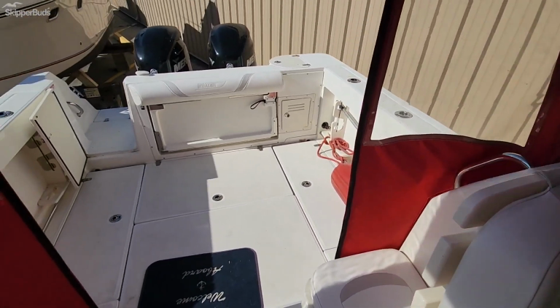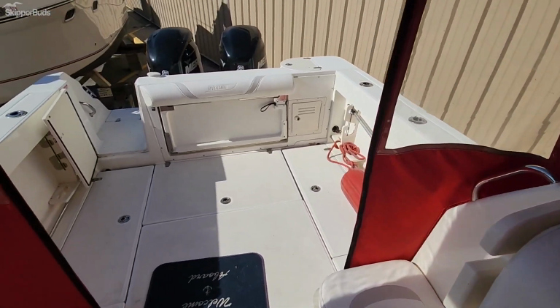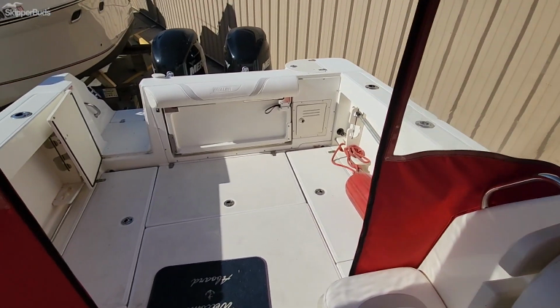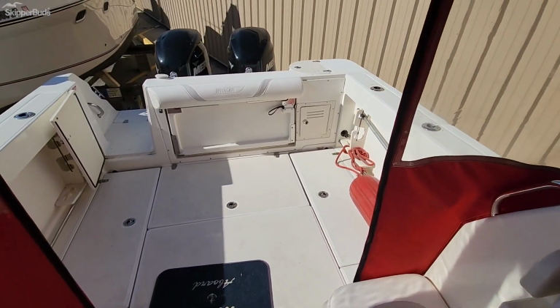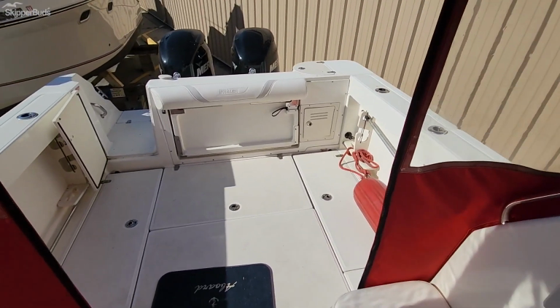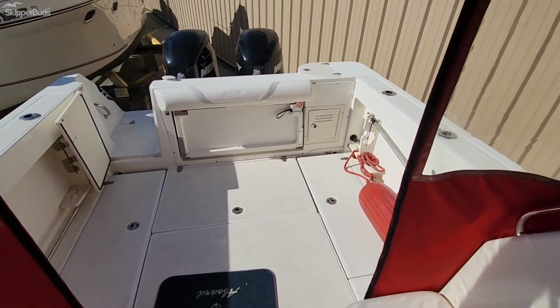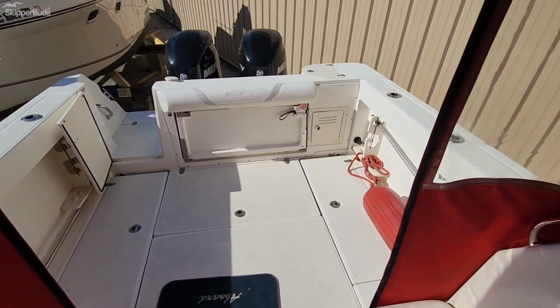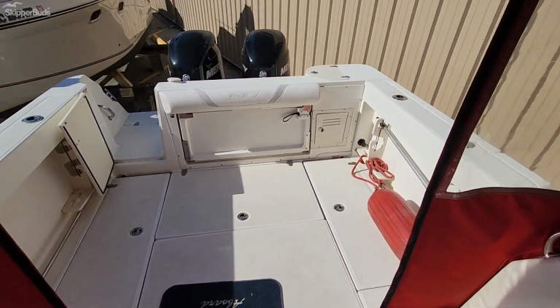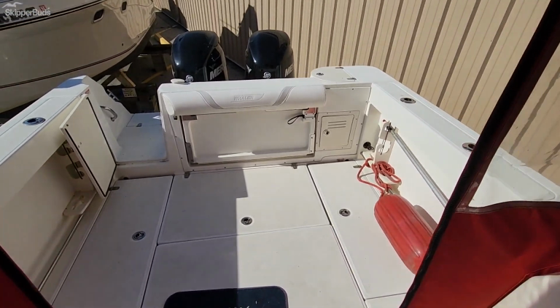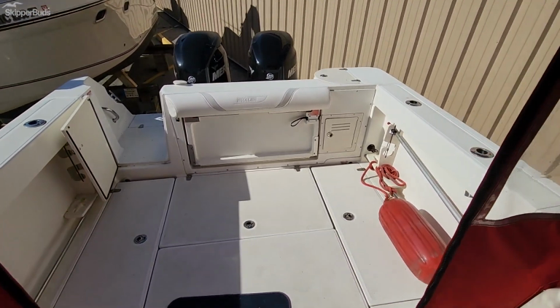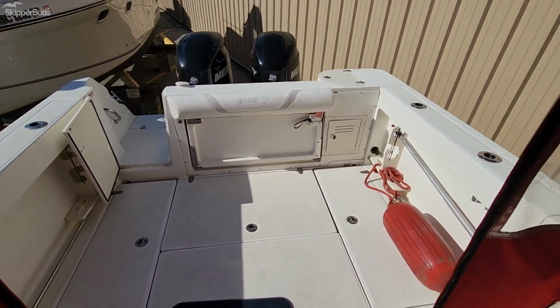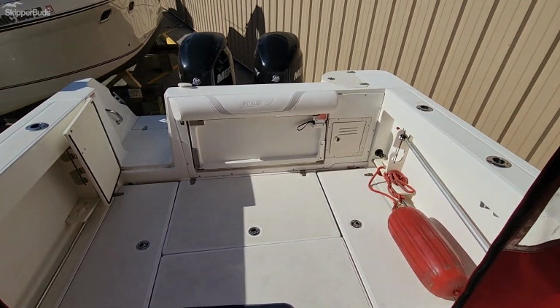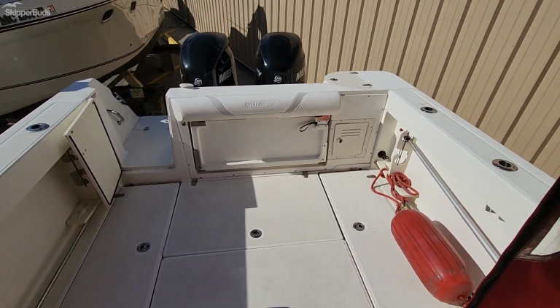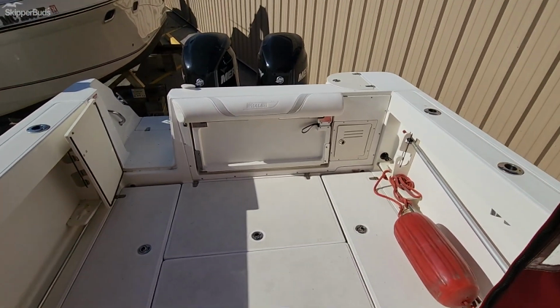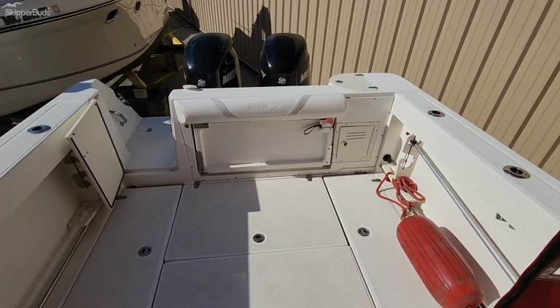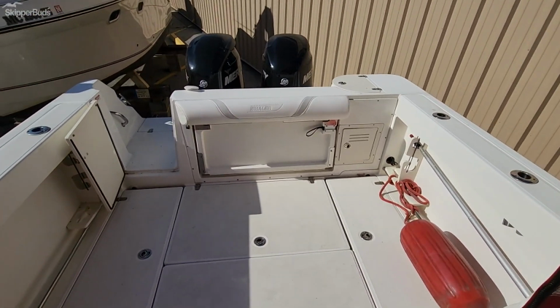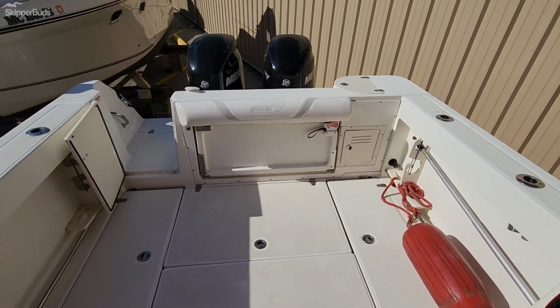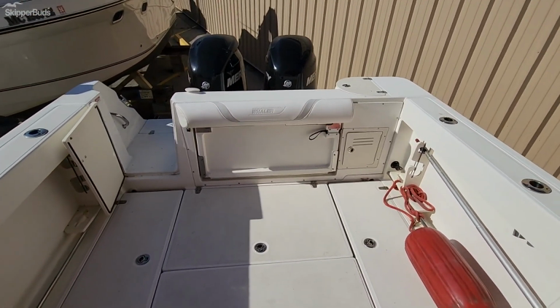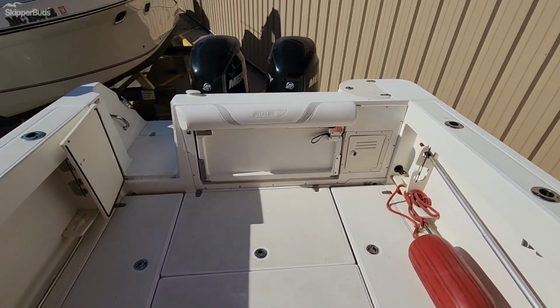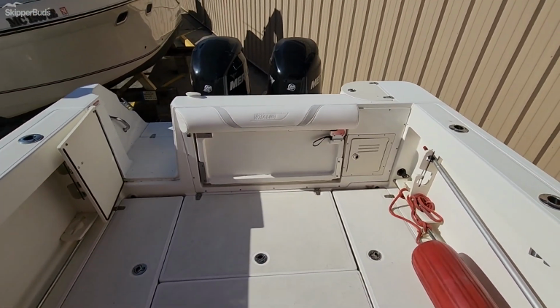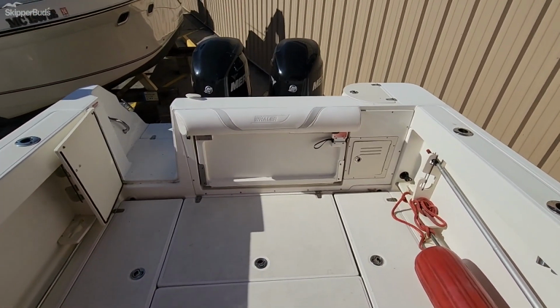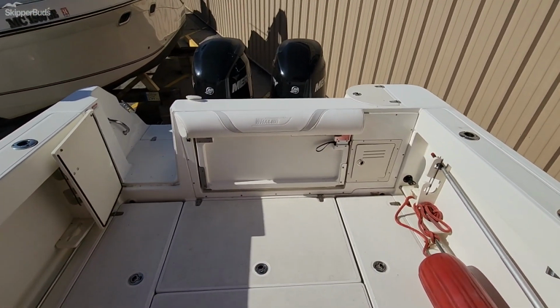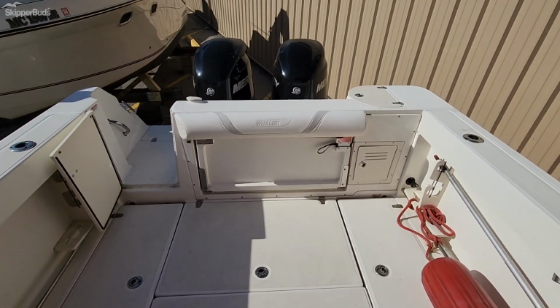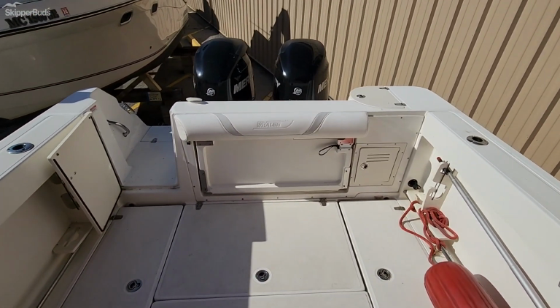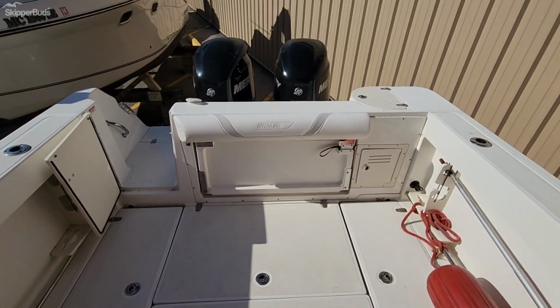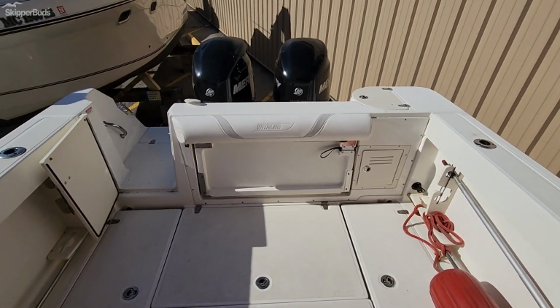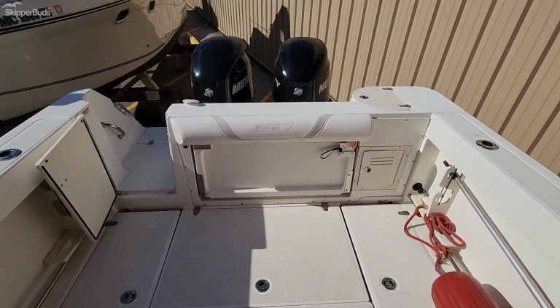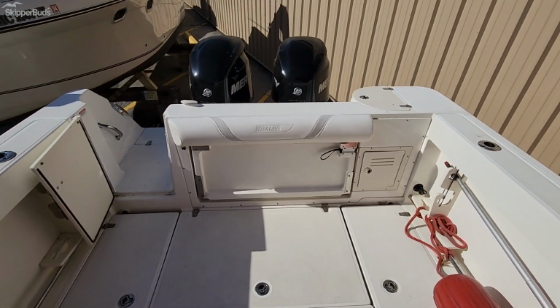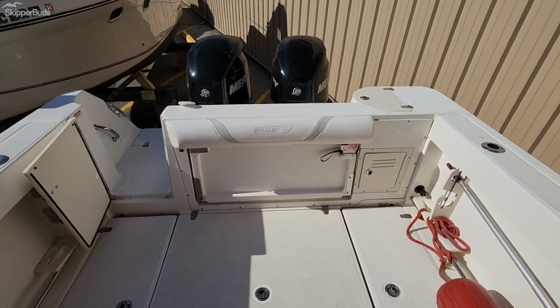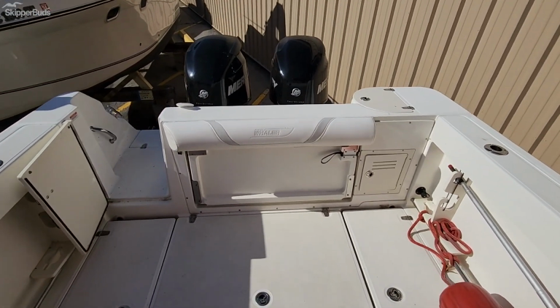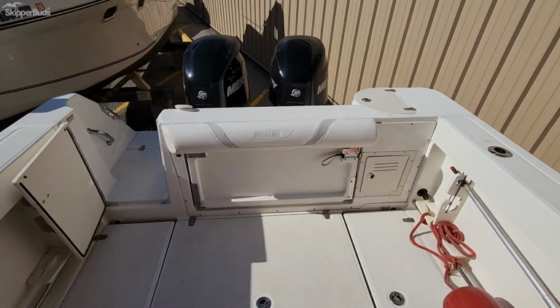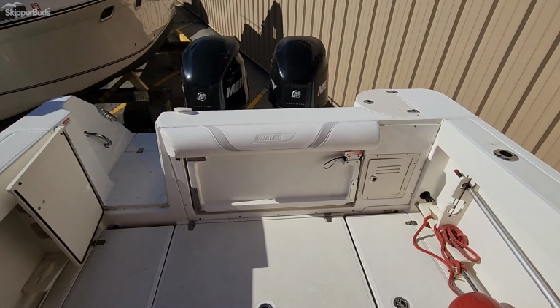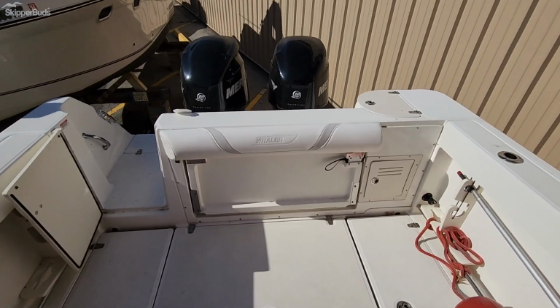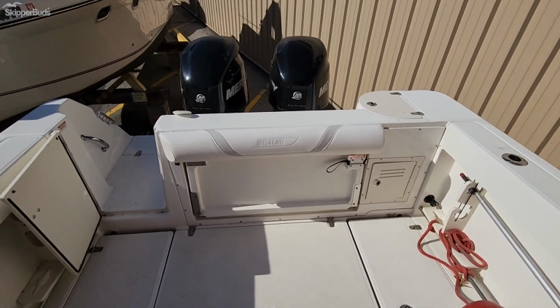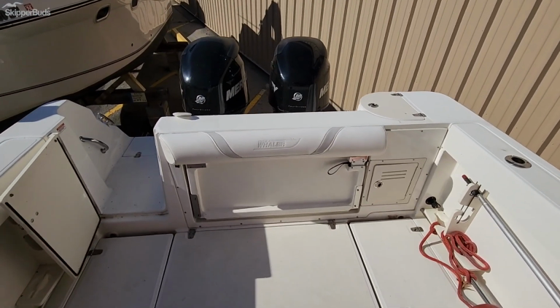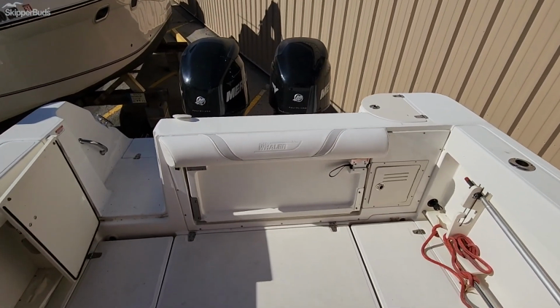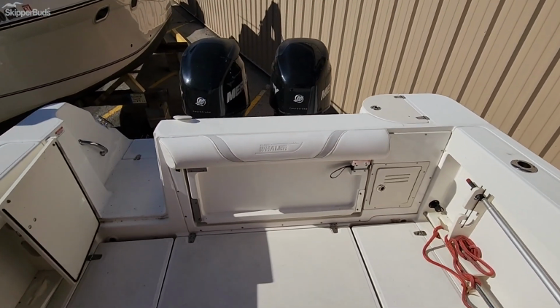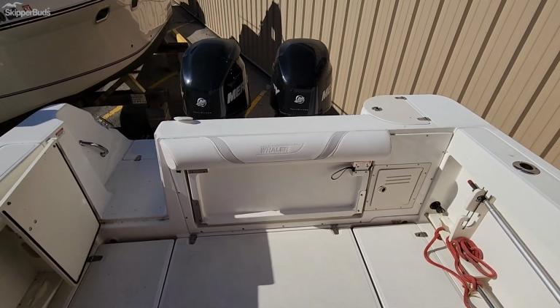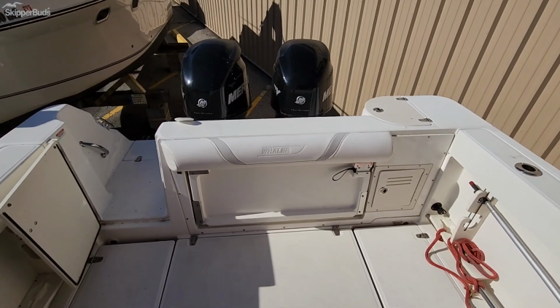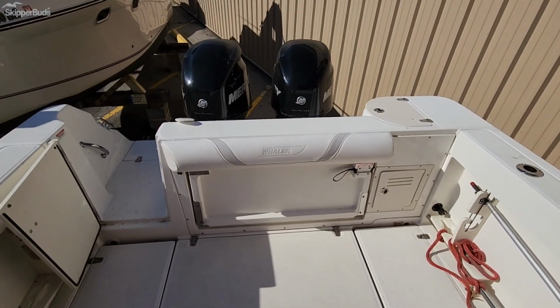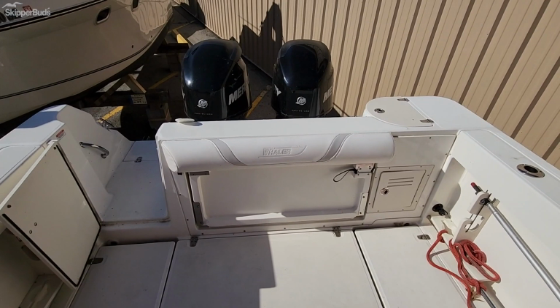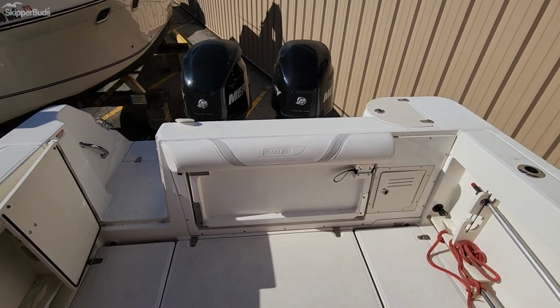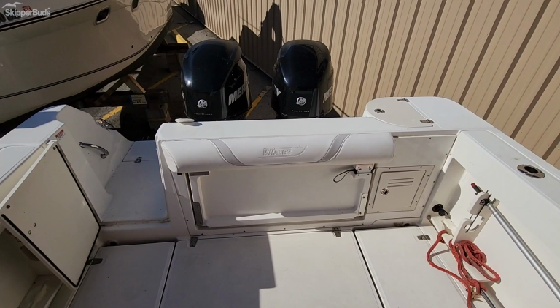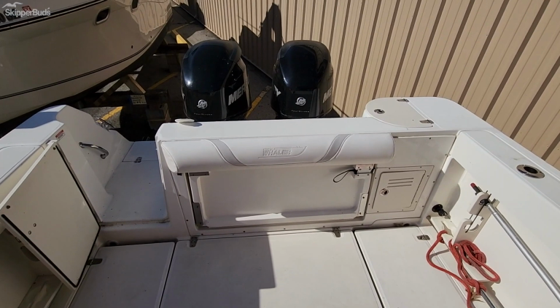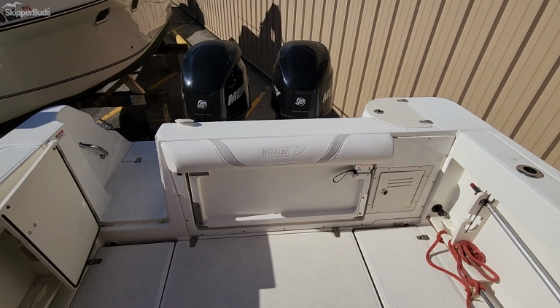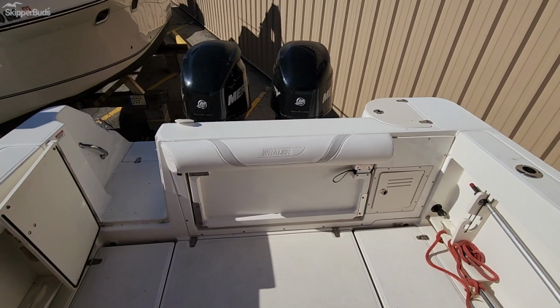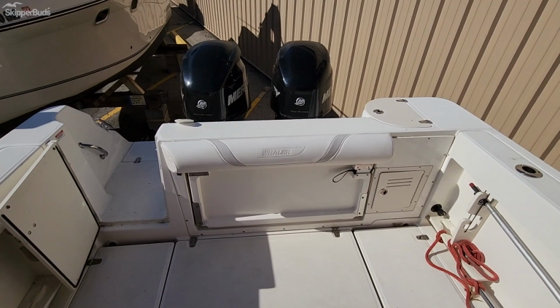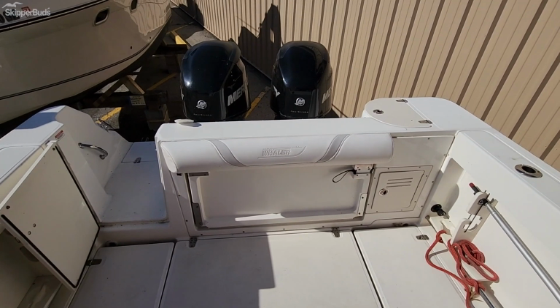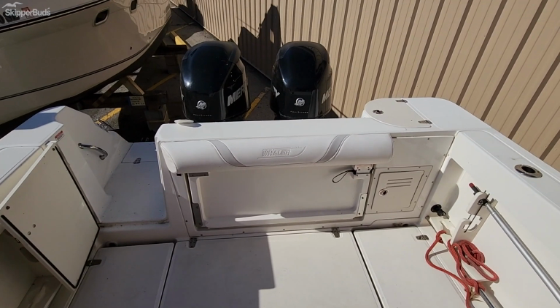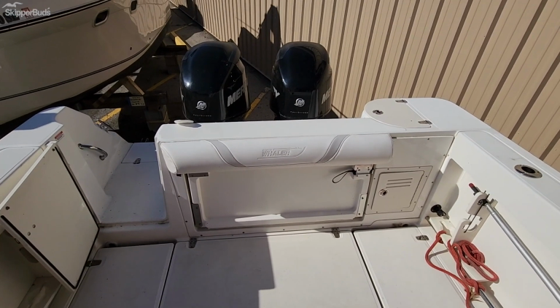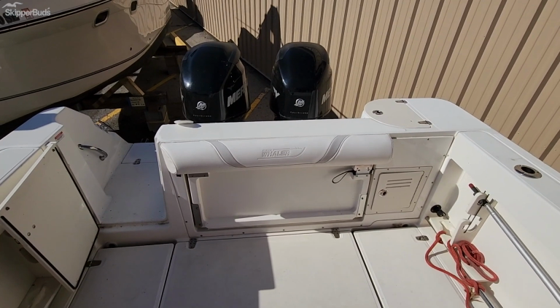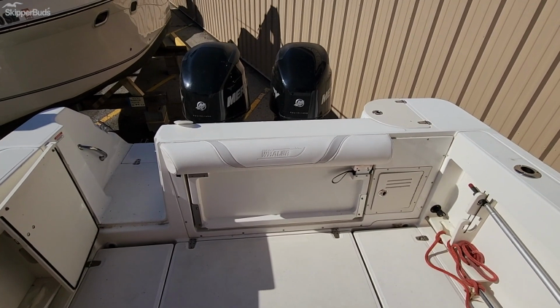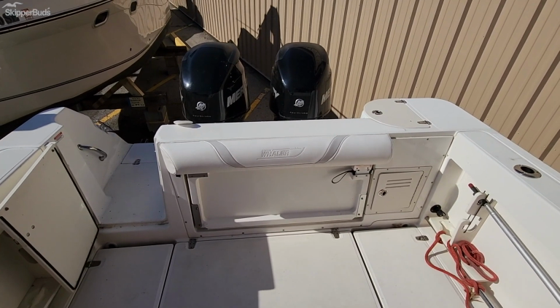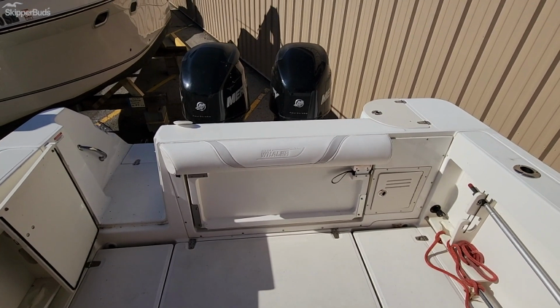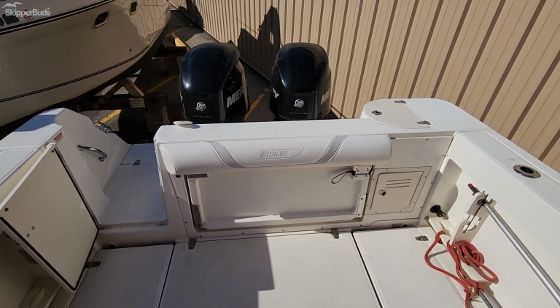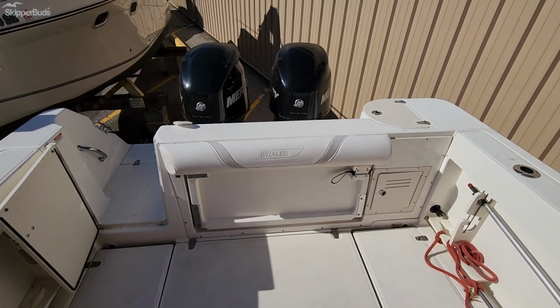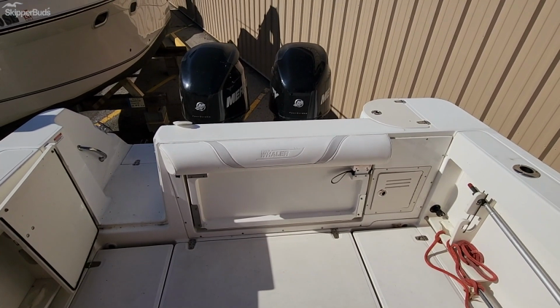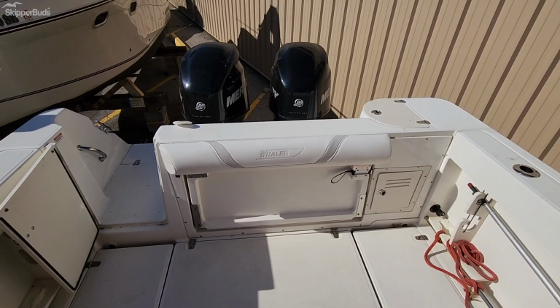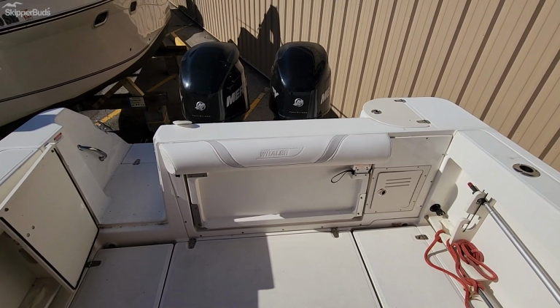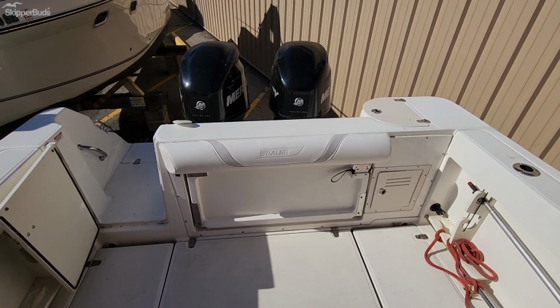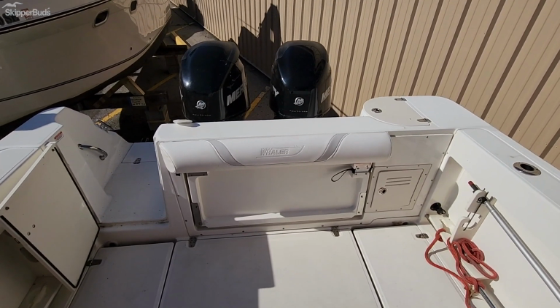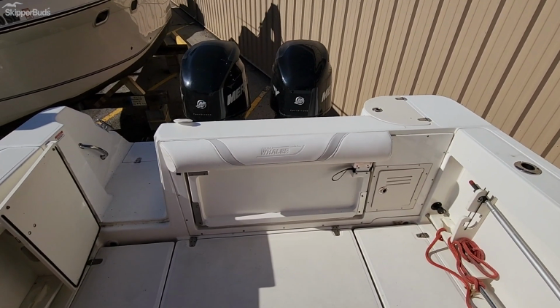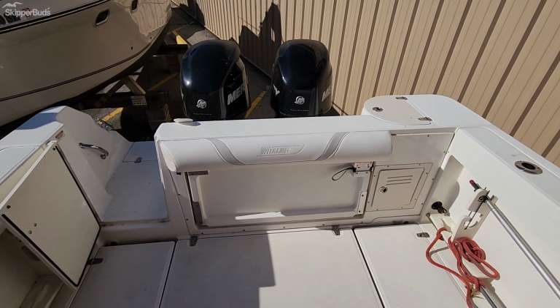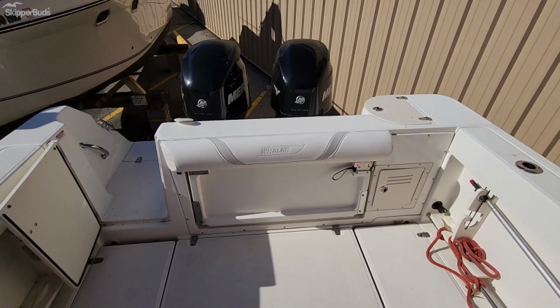Back you have a flip down jump seat. Just call or email for more information or to schedule a showing. Thank you.